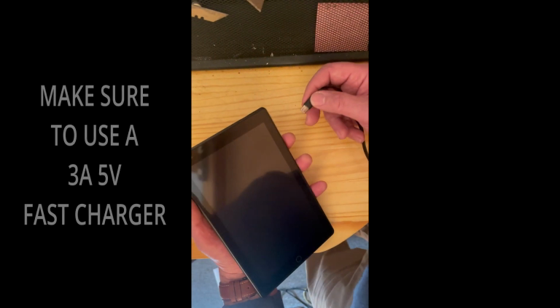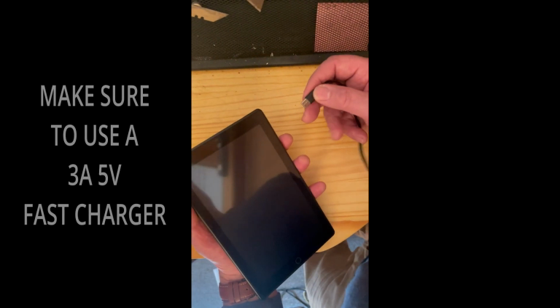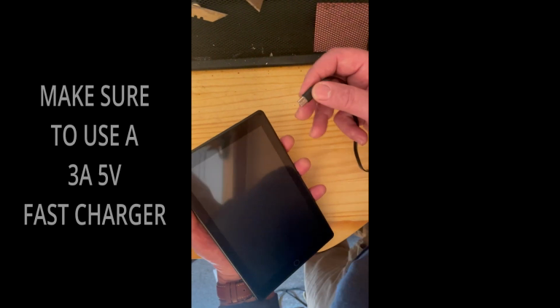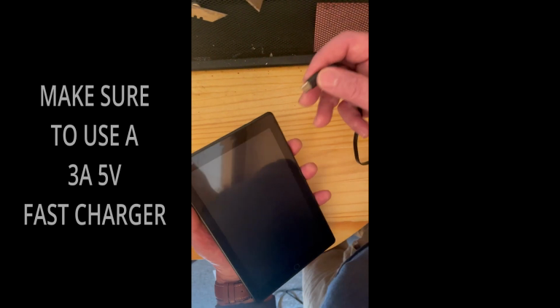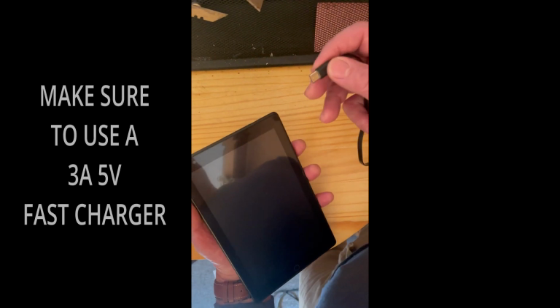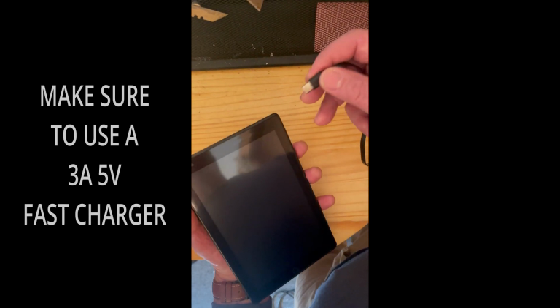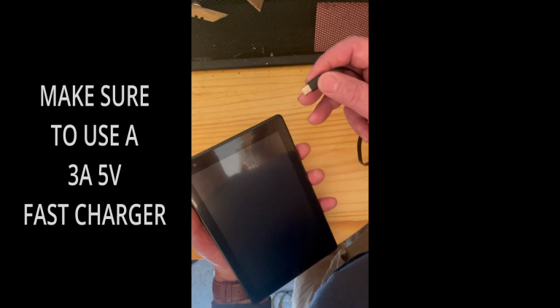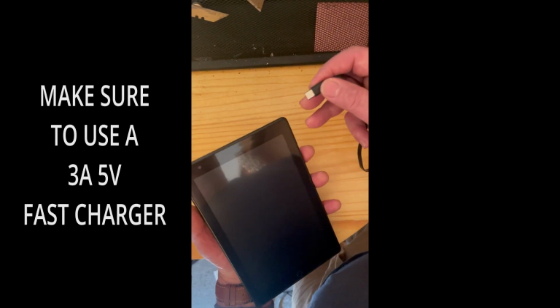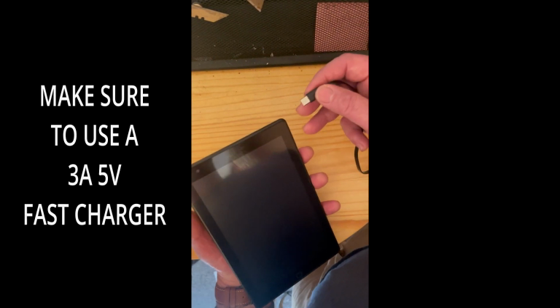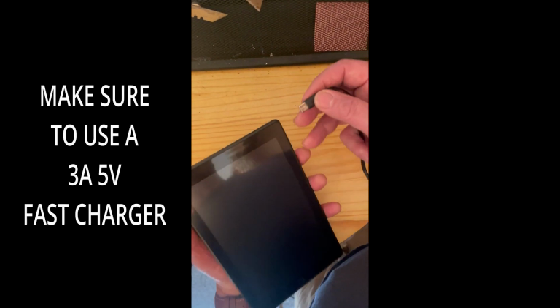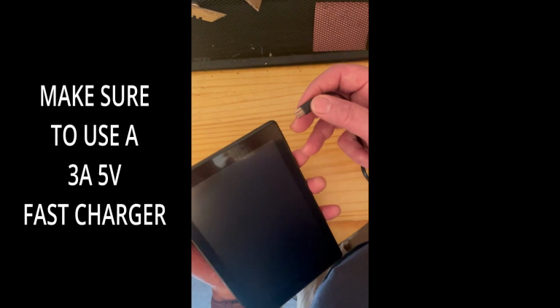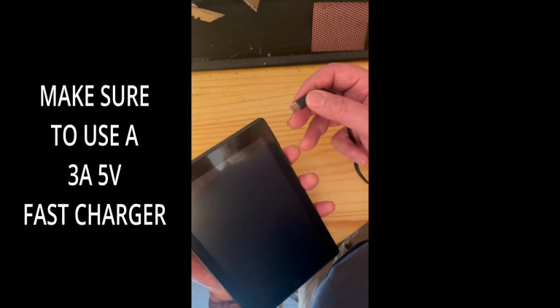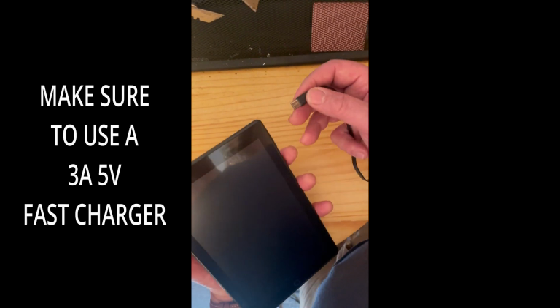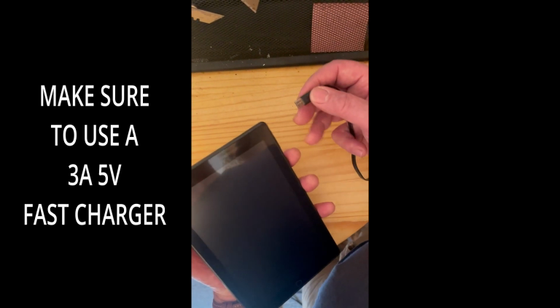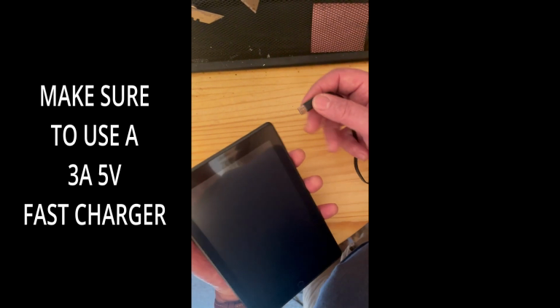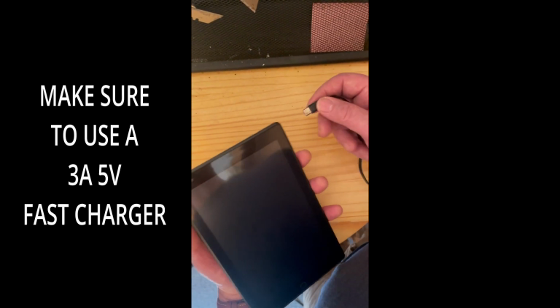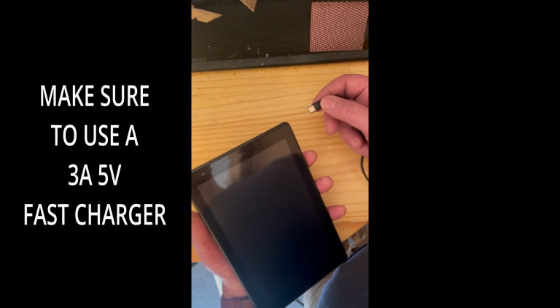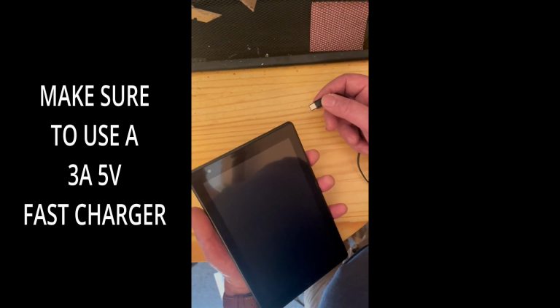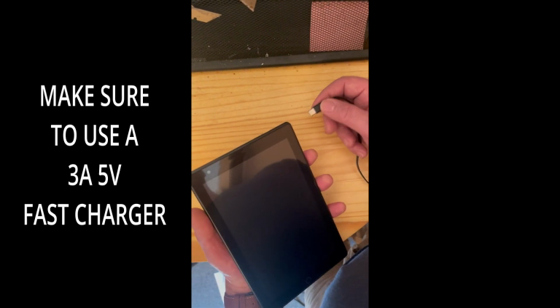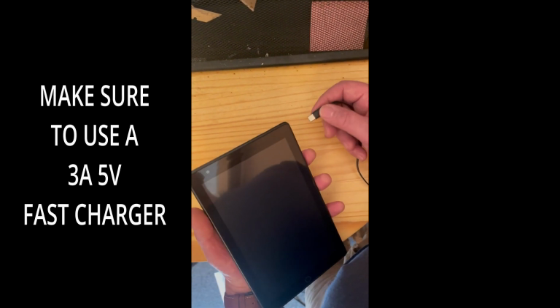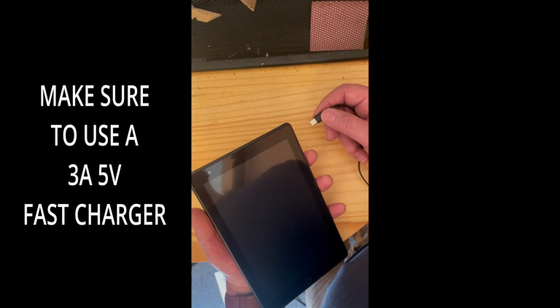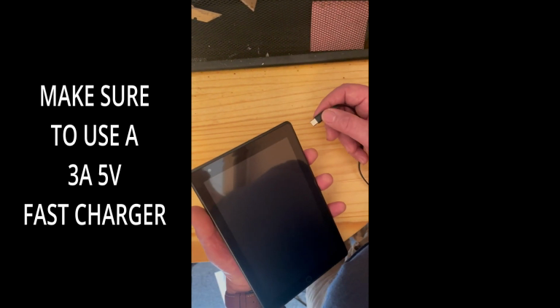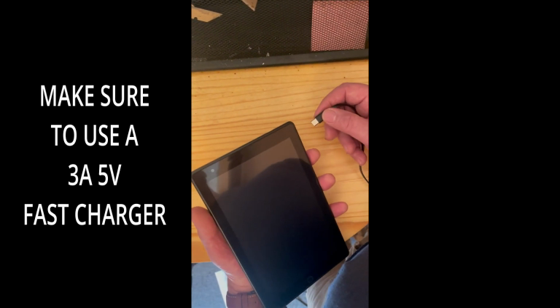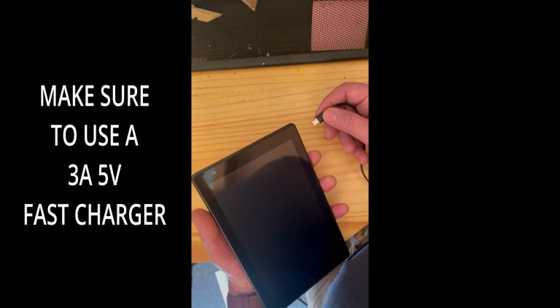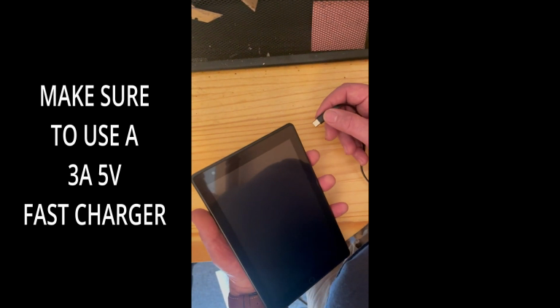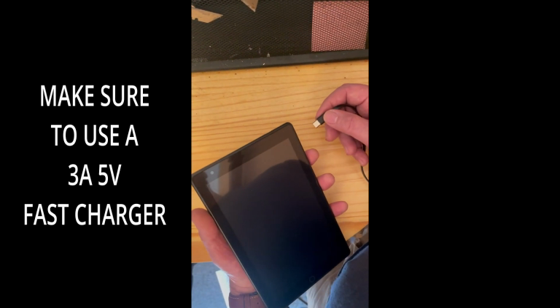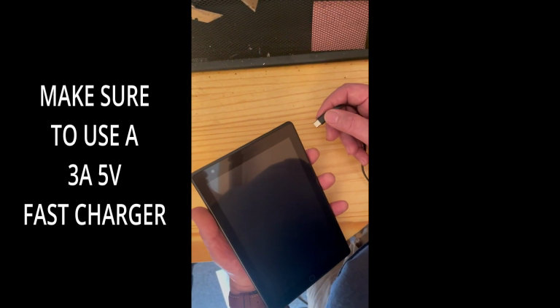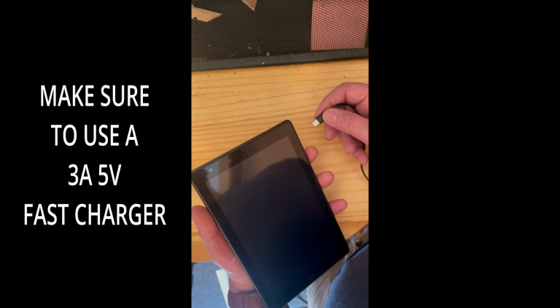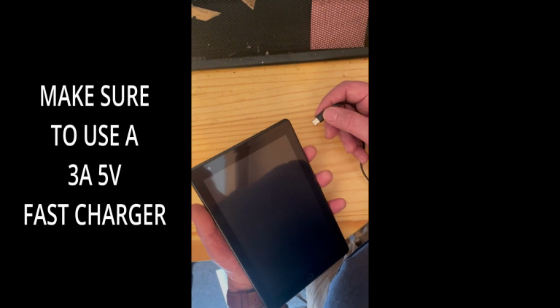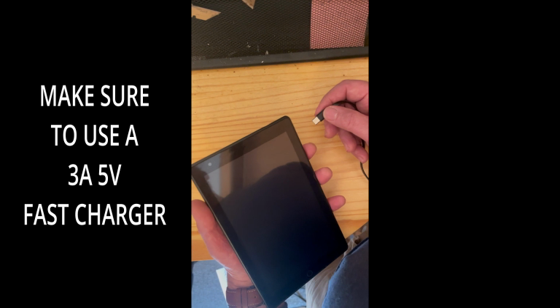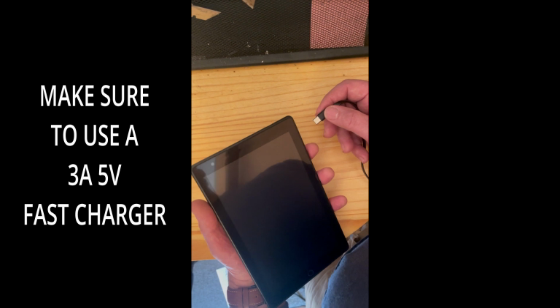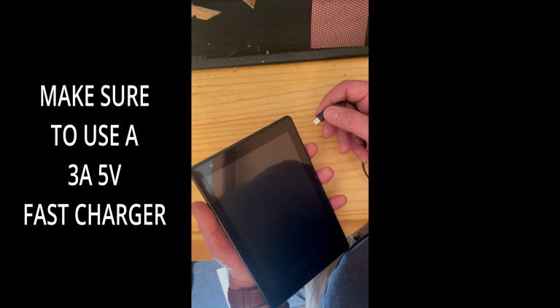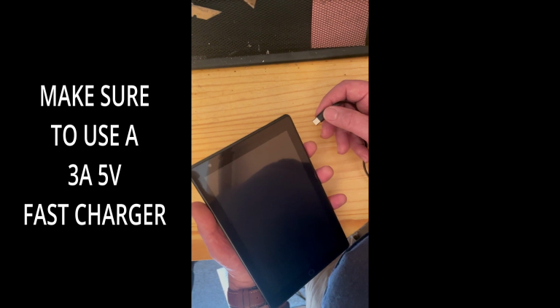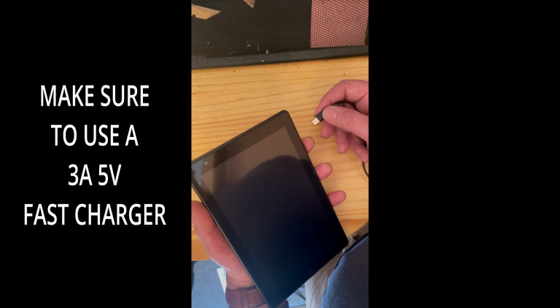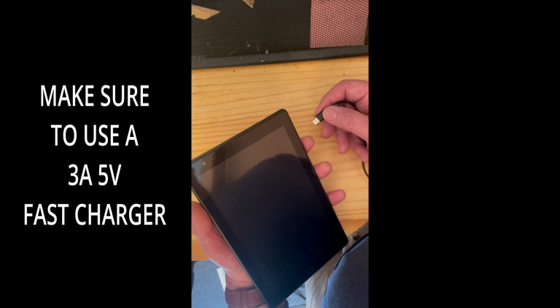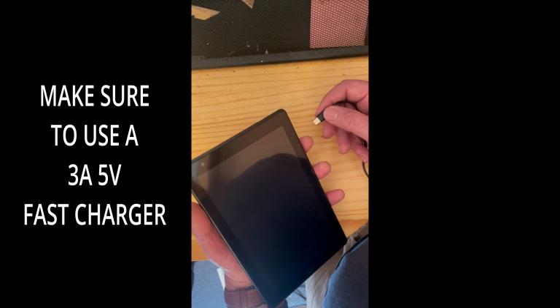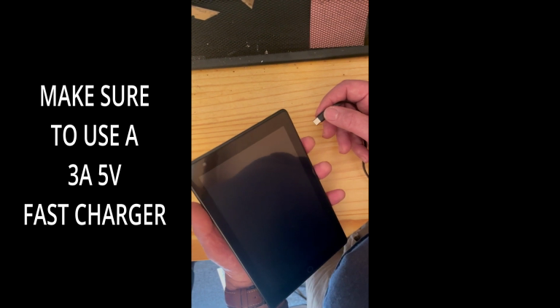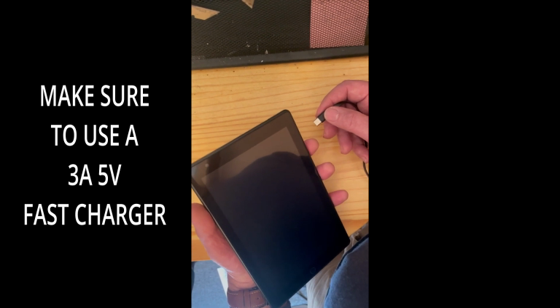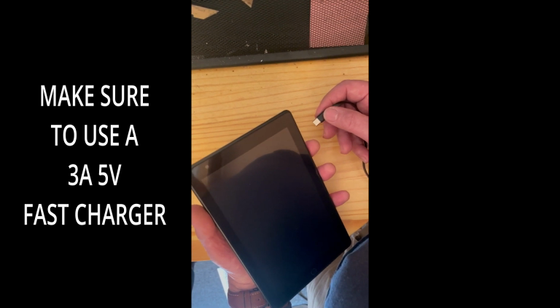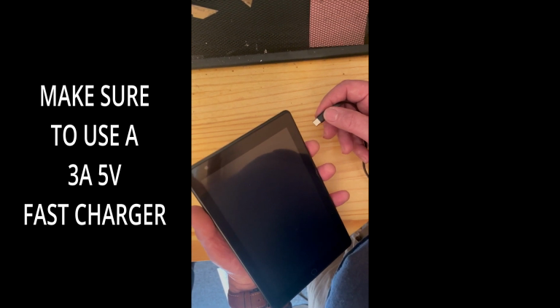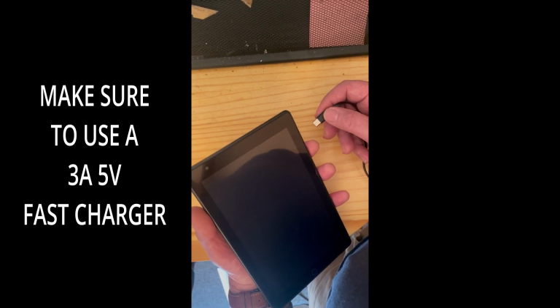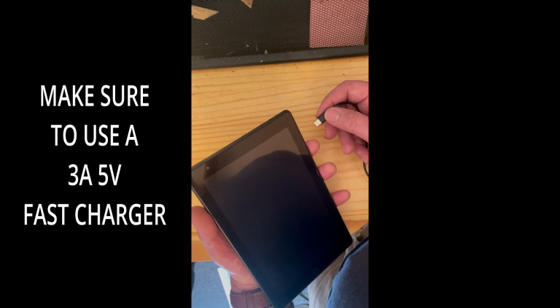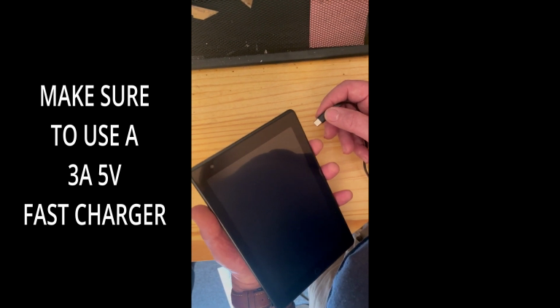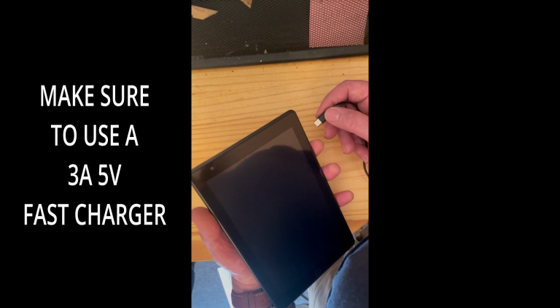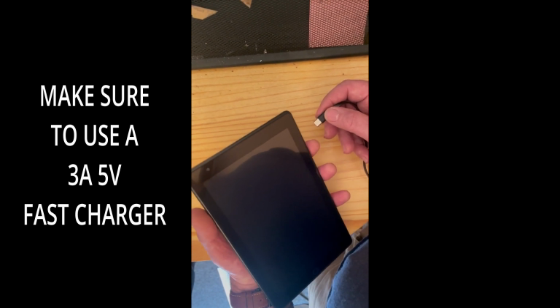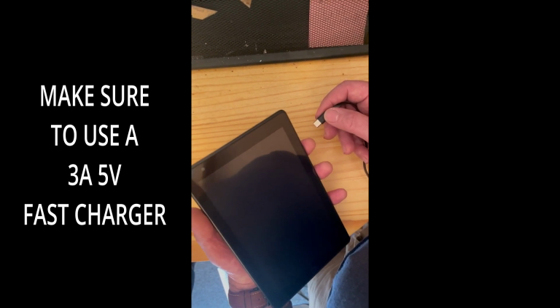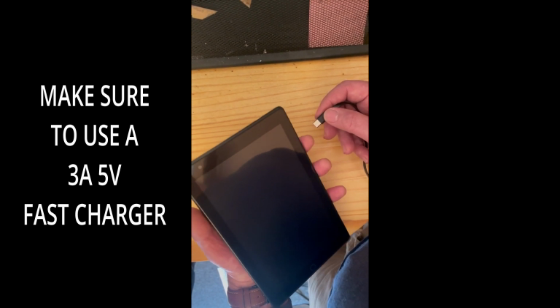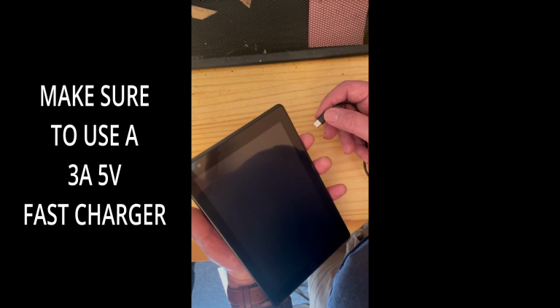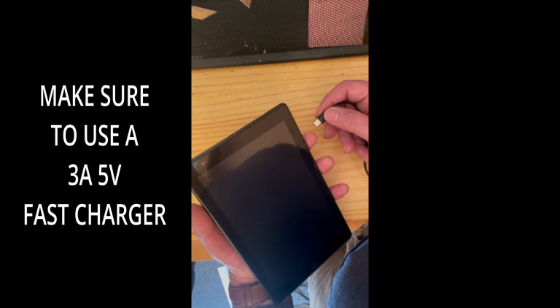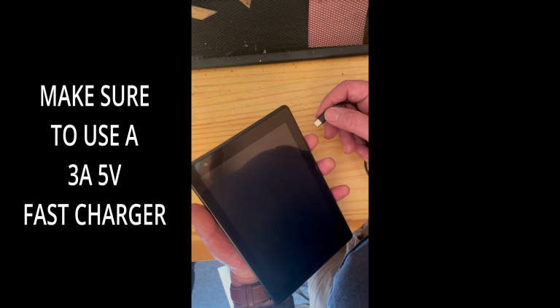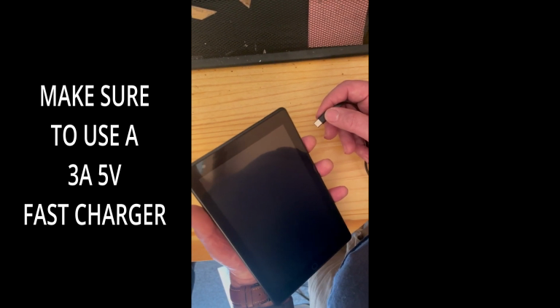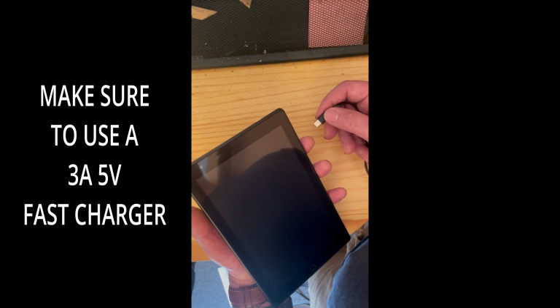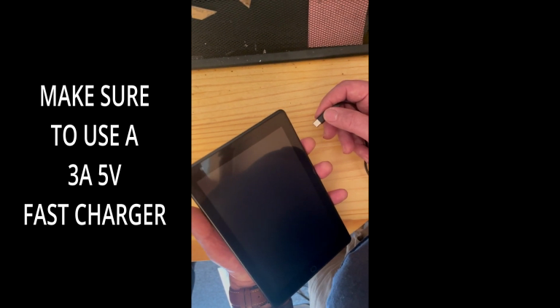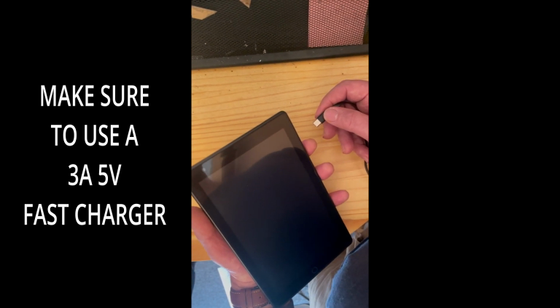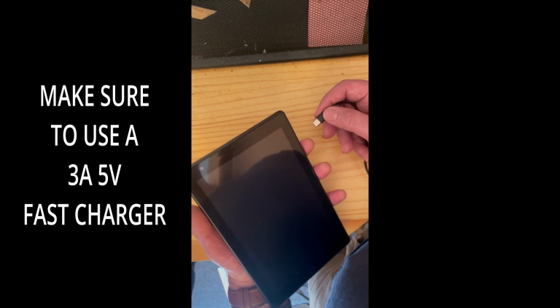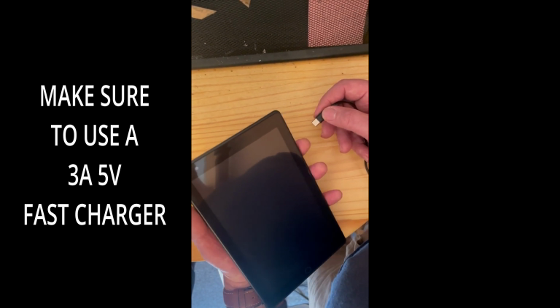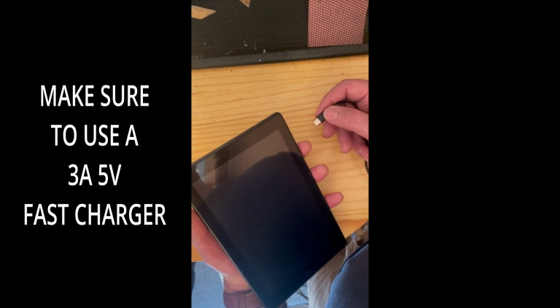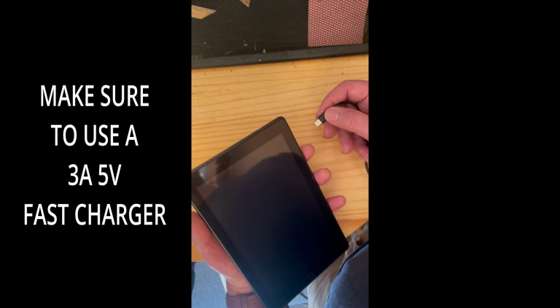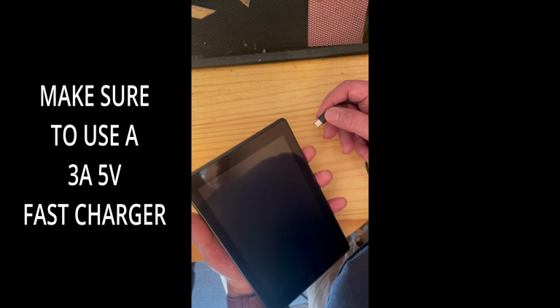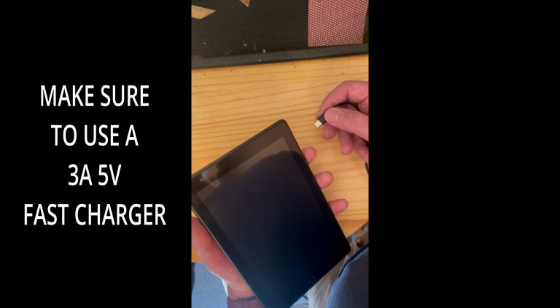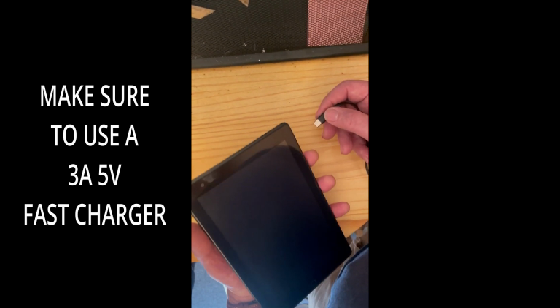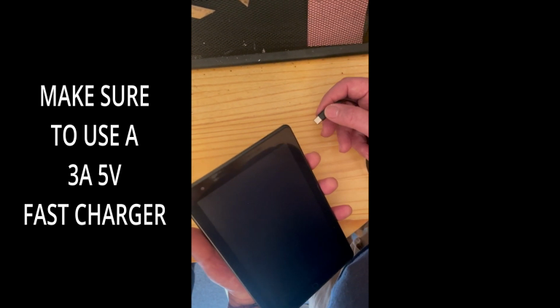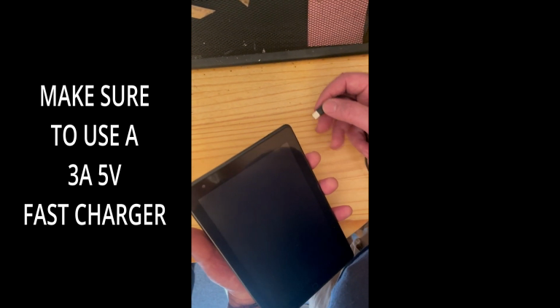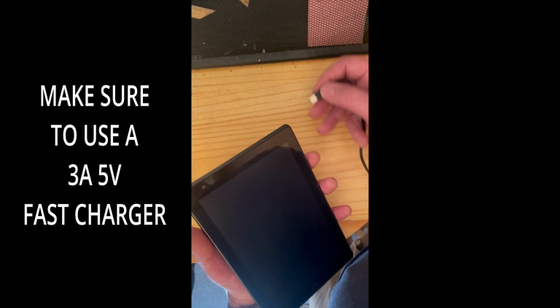What we're going to do is plug and unplug the charger three times, then plug it in a fourth time and hold the power button down to see if the tablet comes back to life.